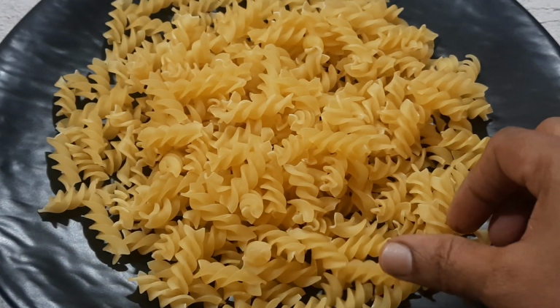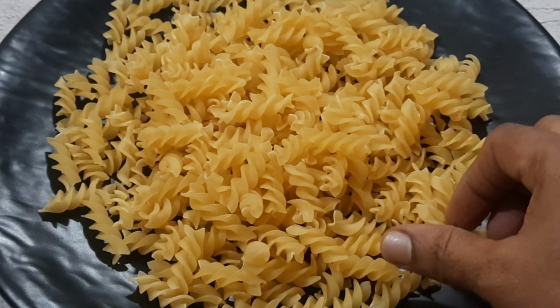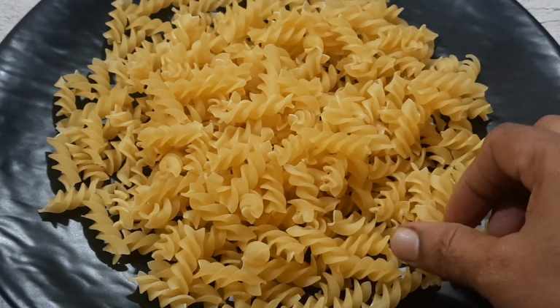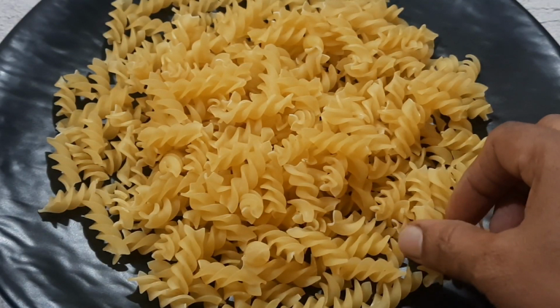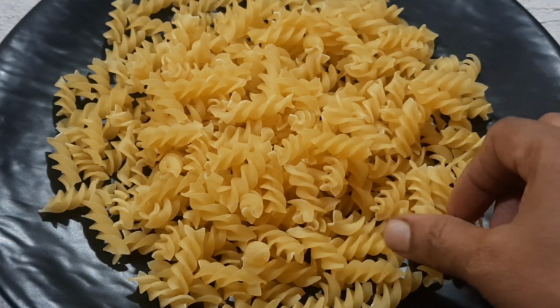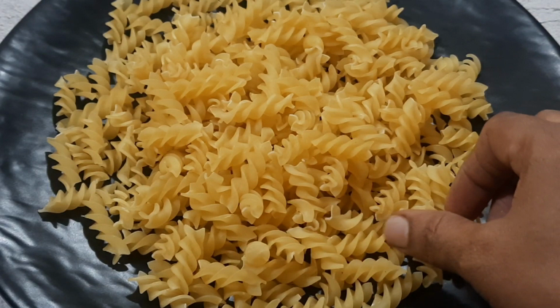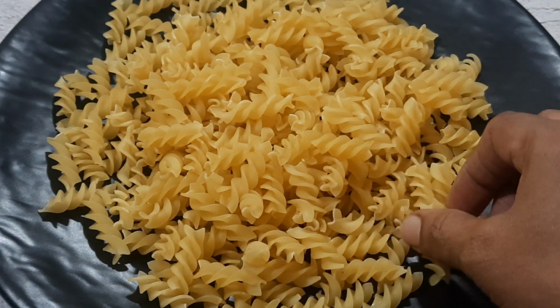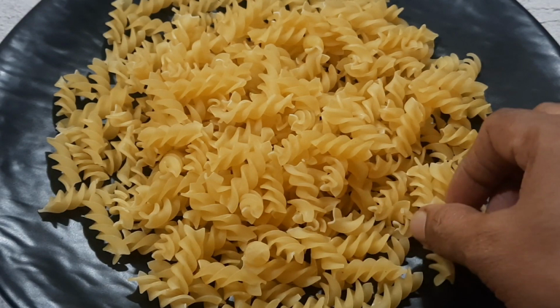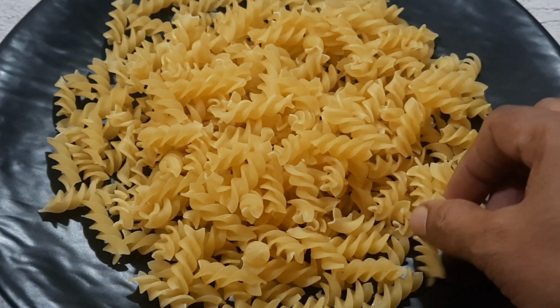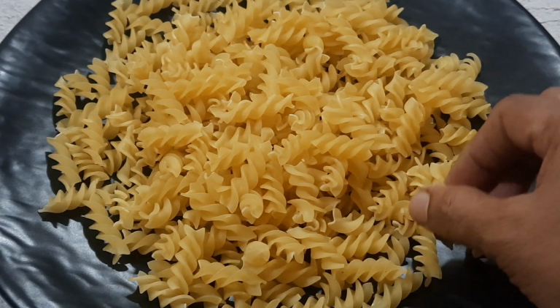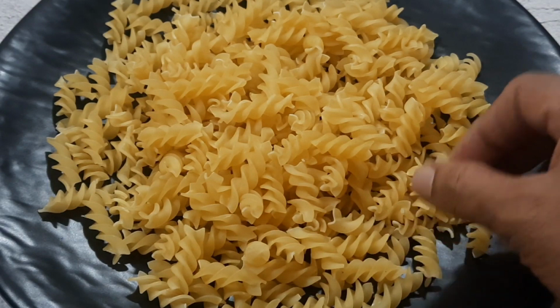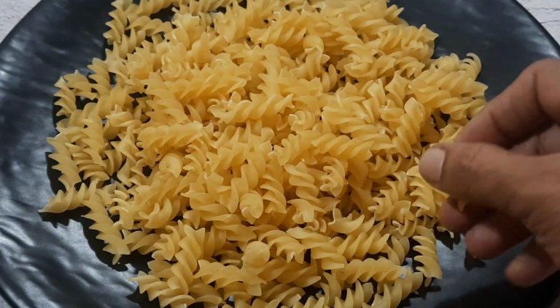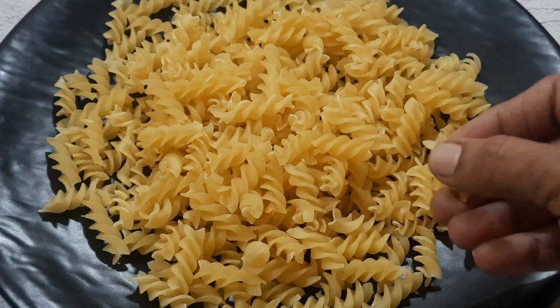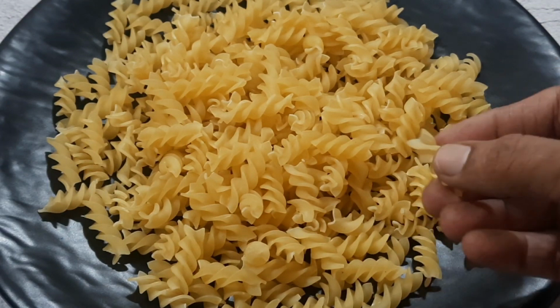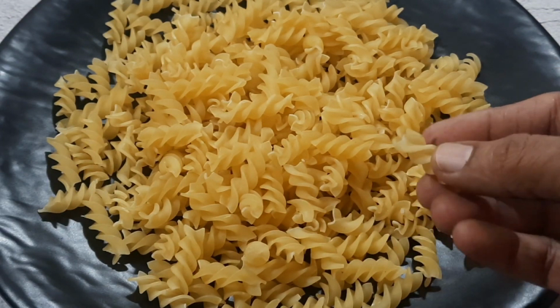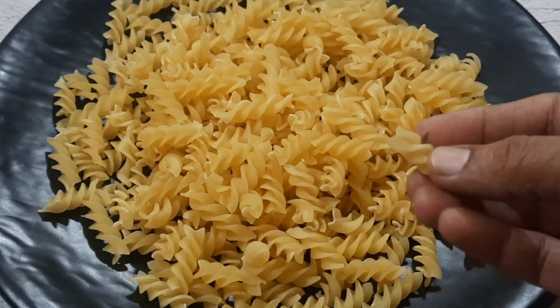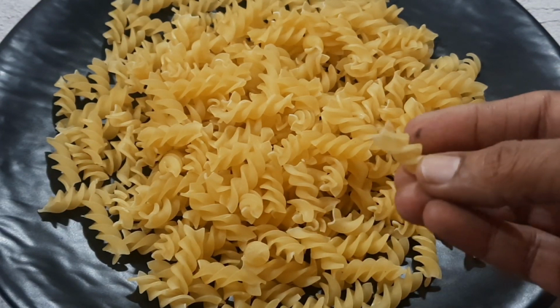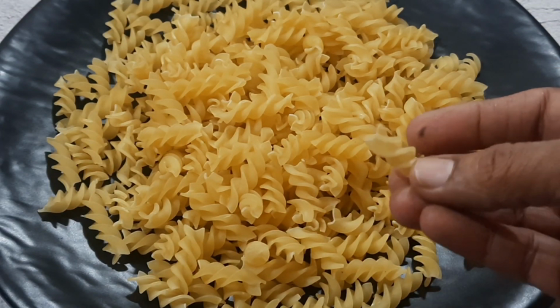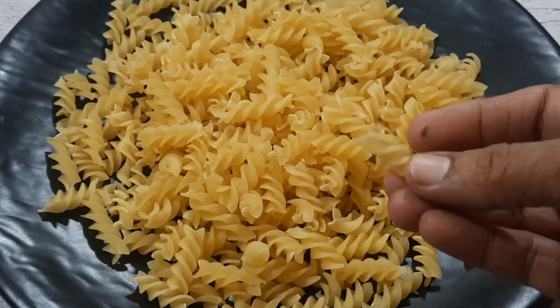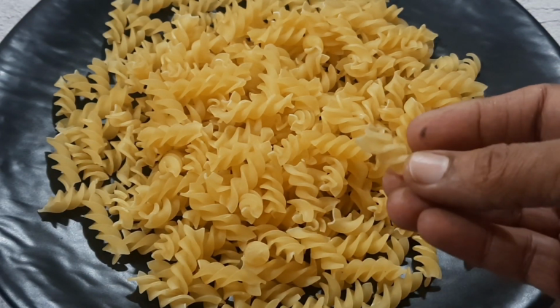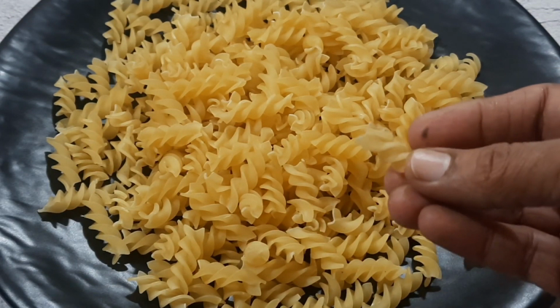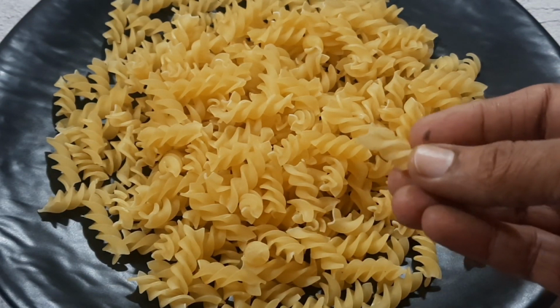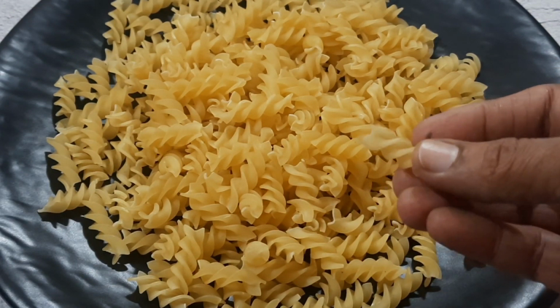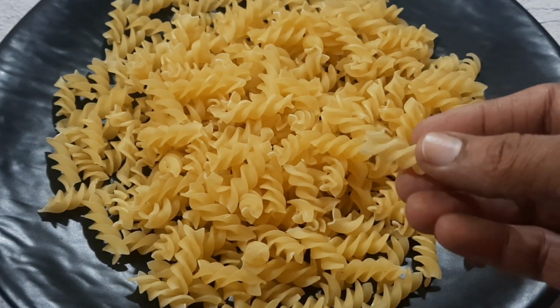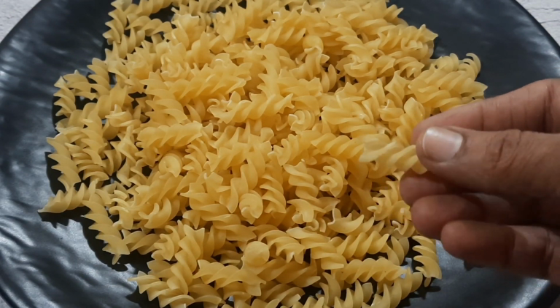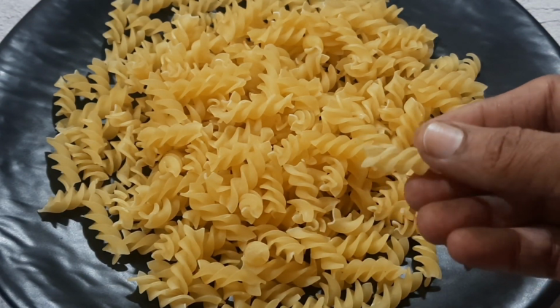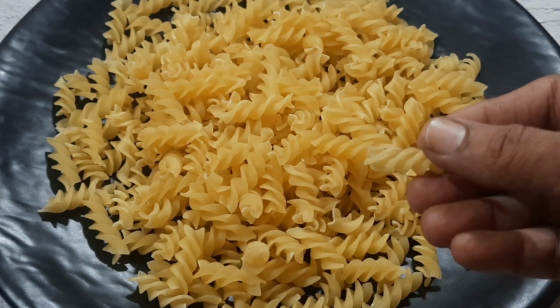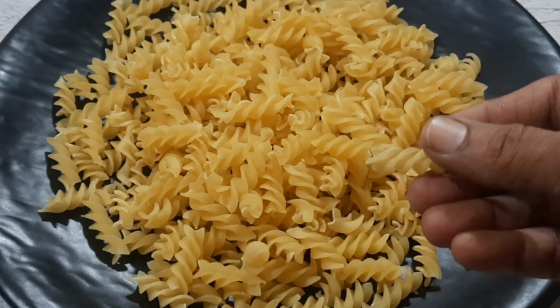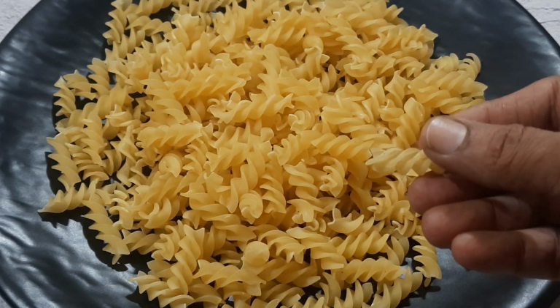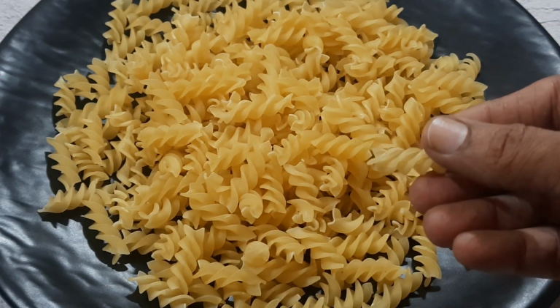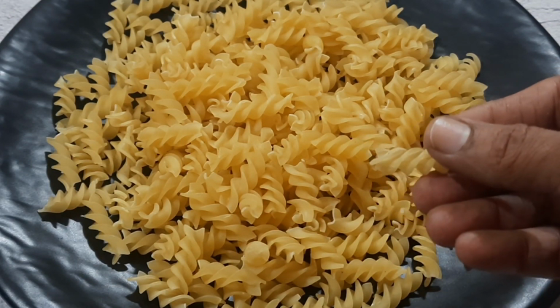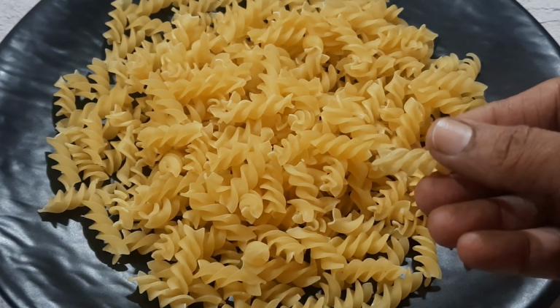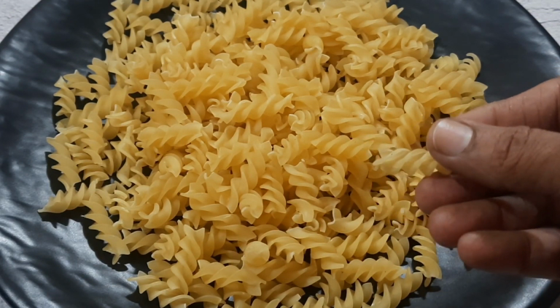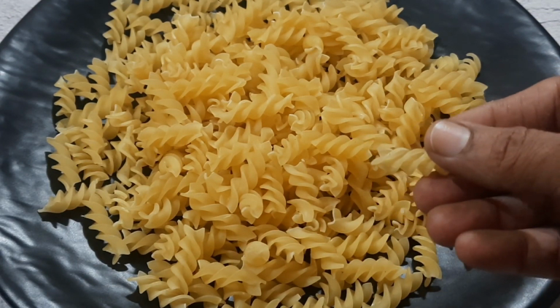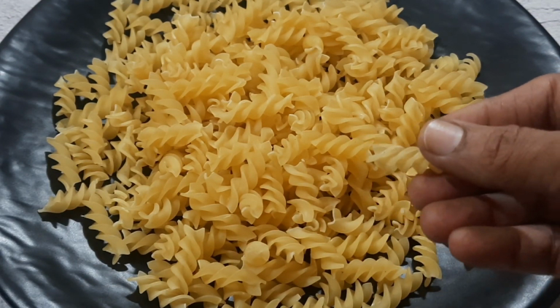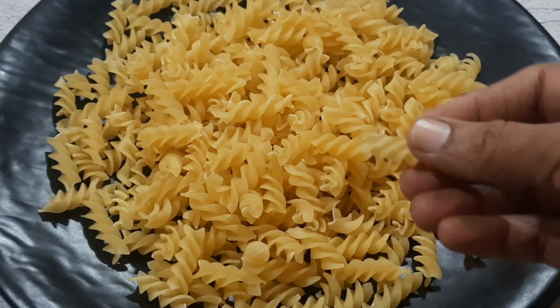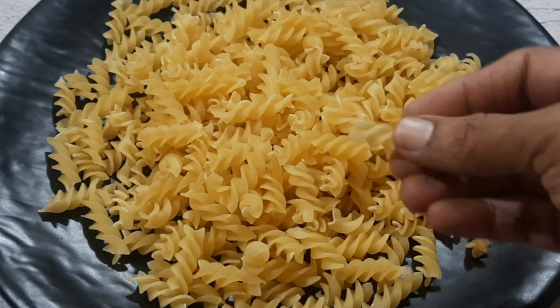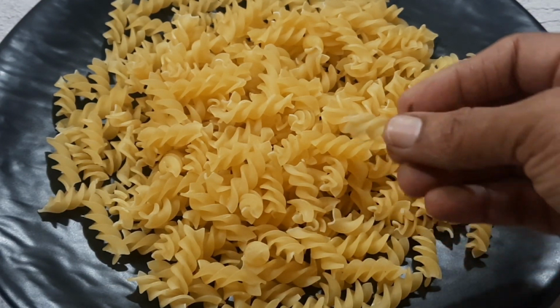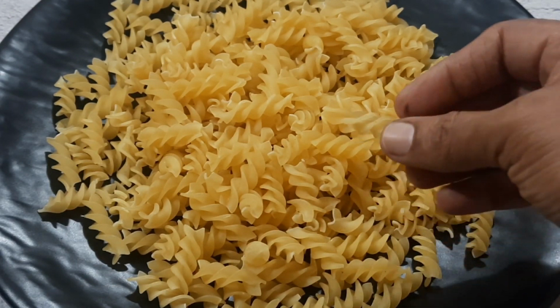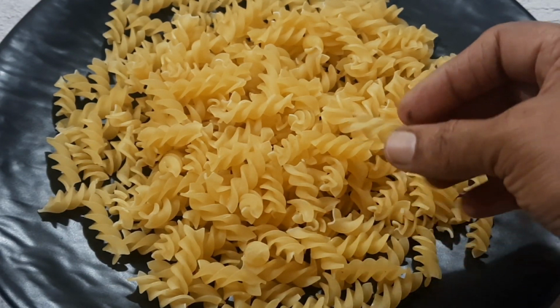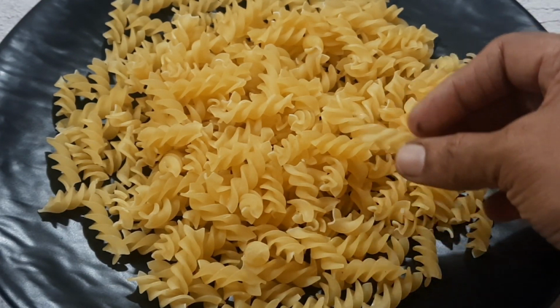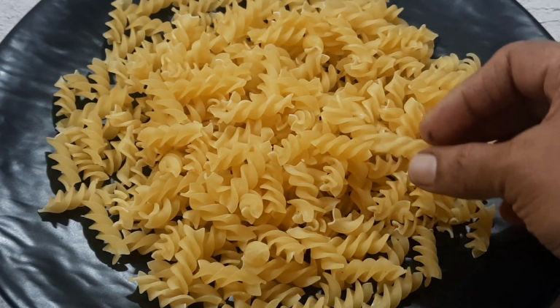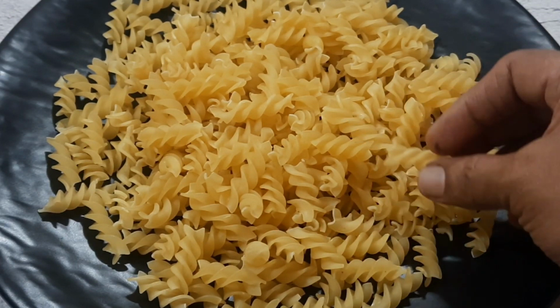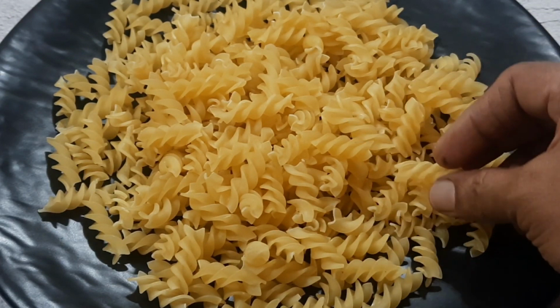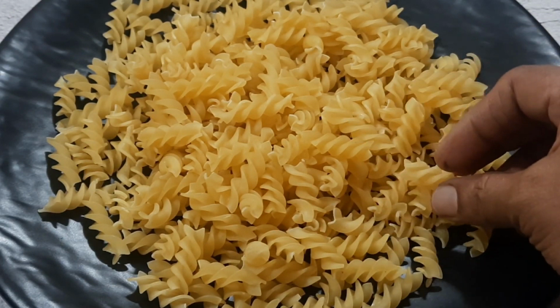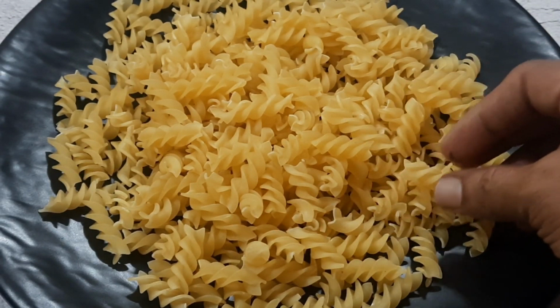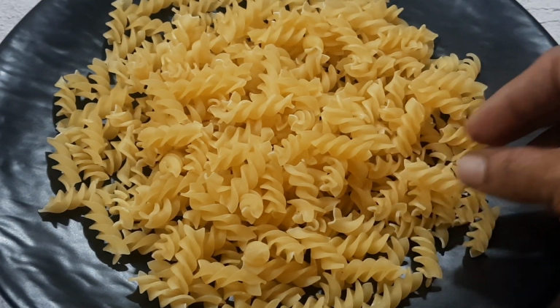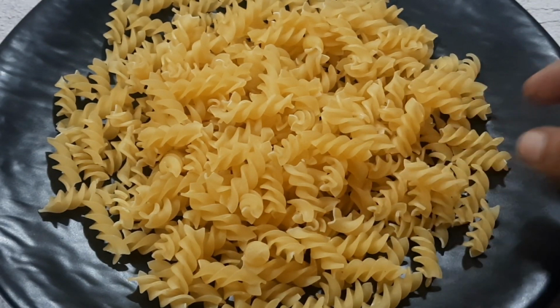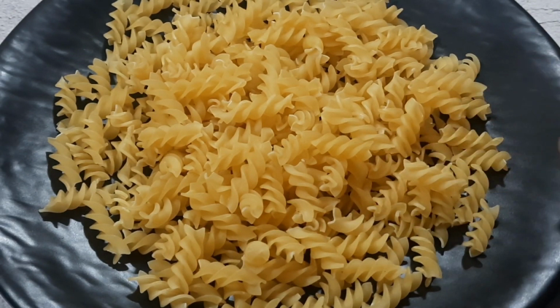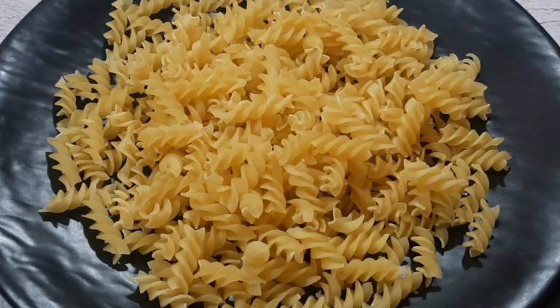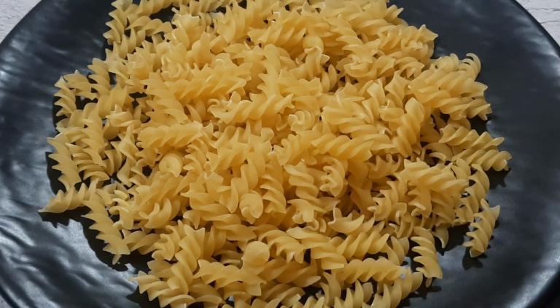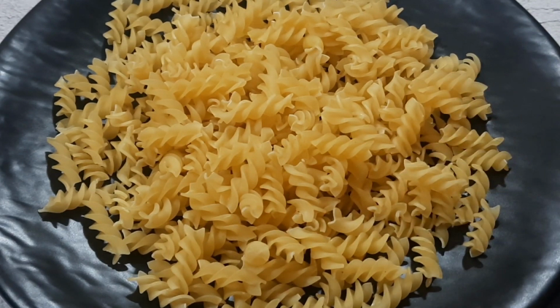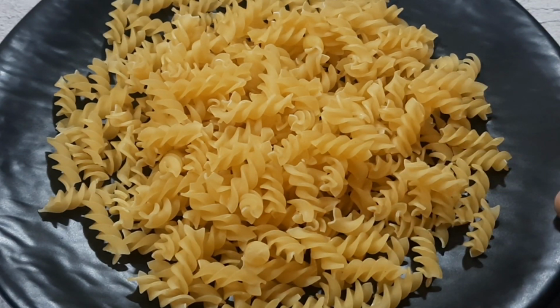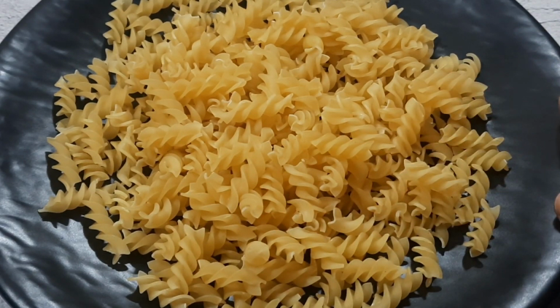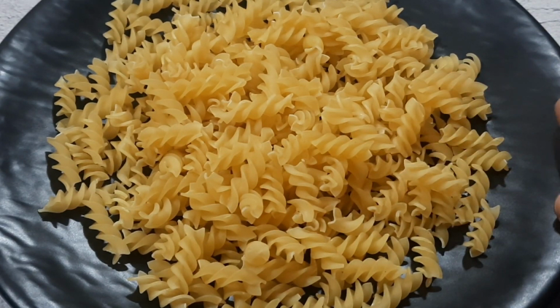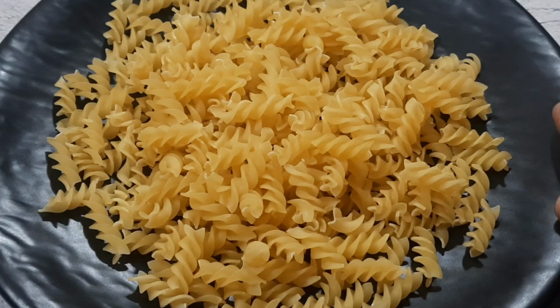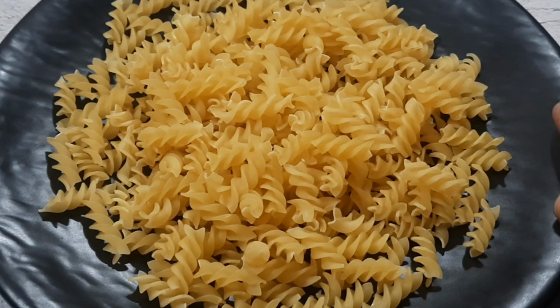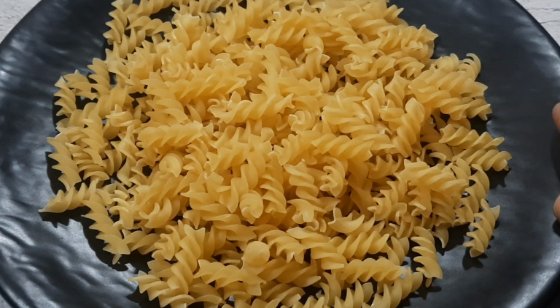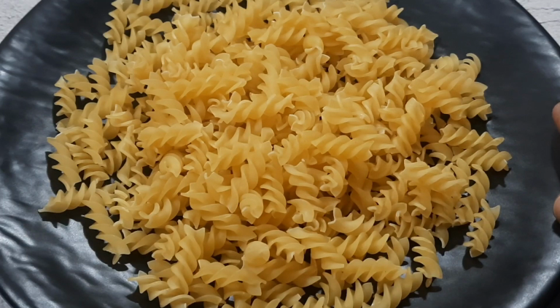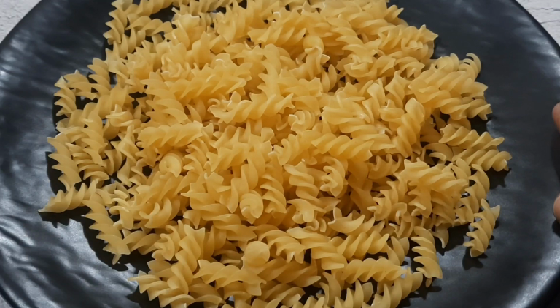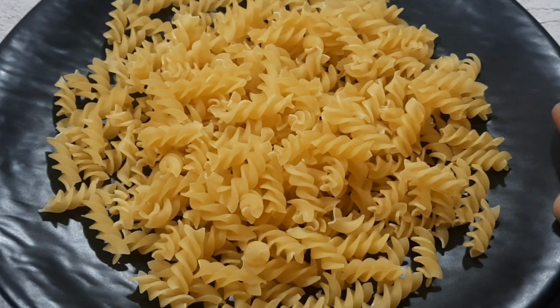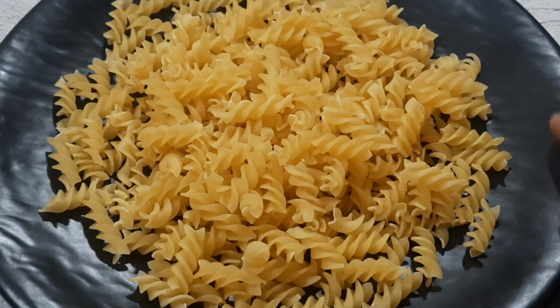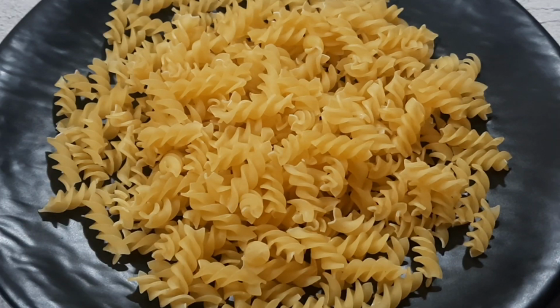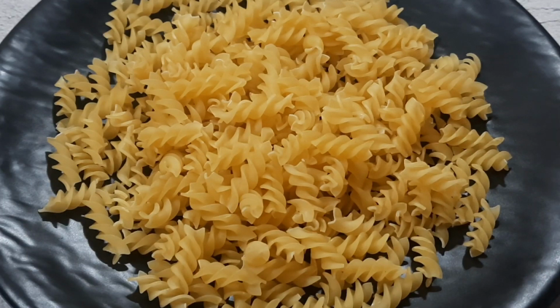Here I am using a spiral kind of pasta. This enables the masala to coat in between — that is why I prefer them.